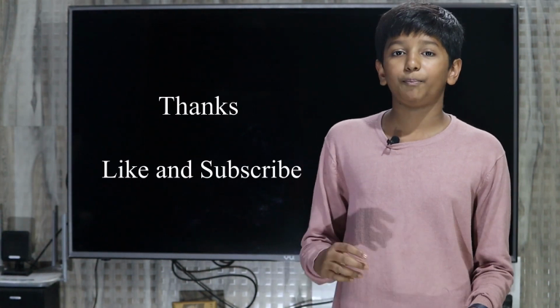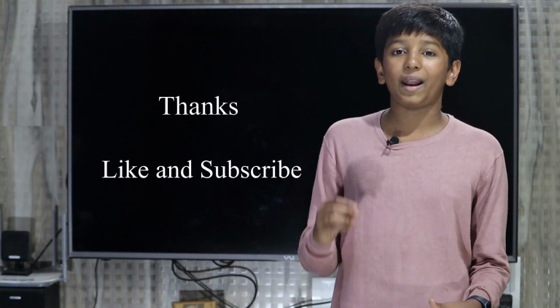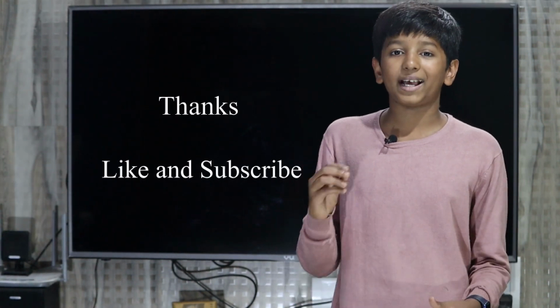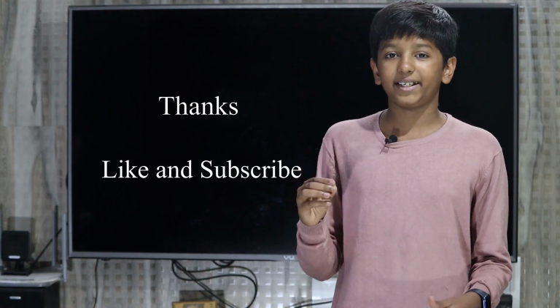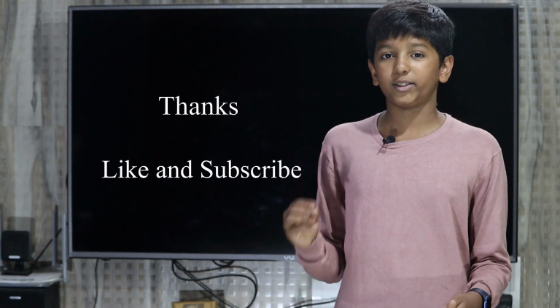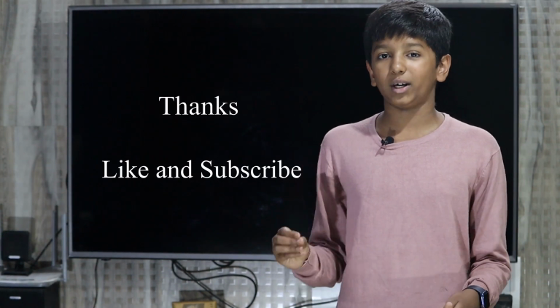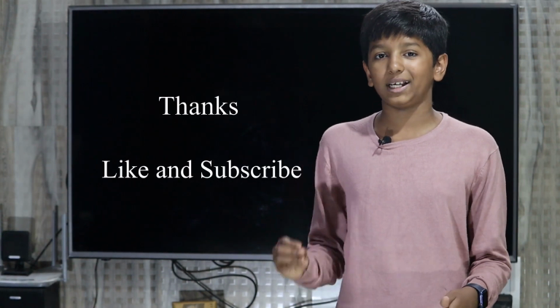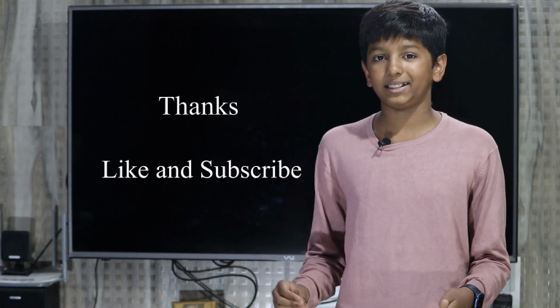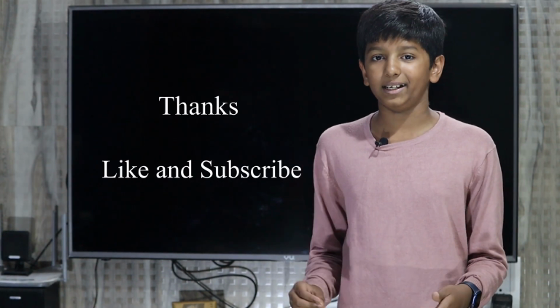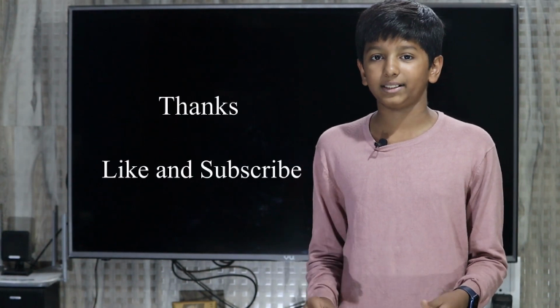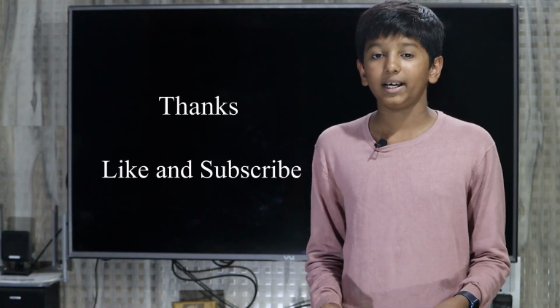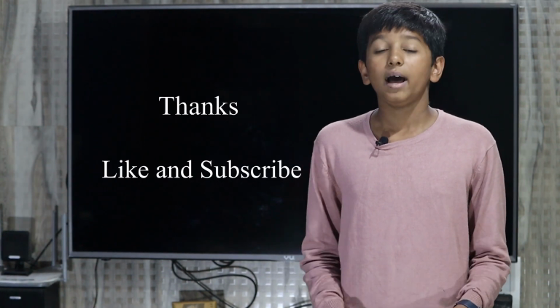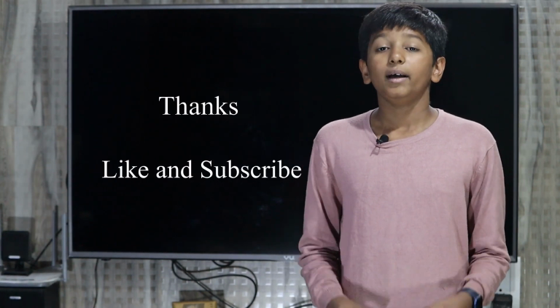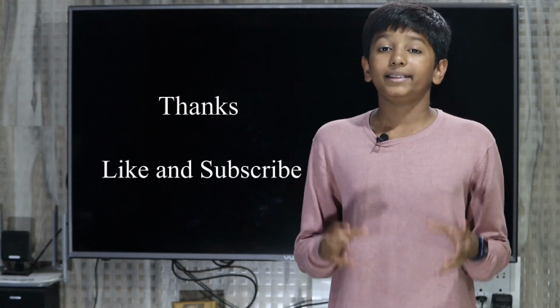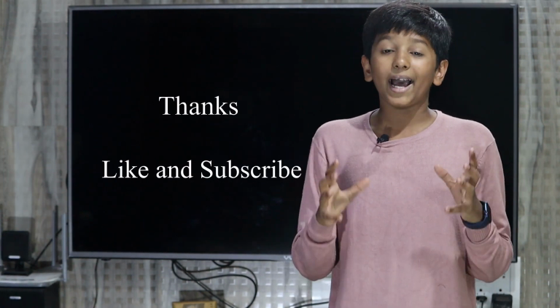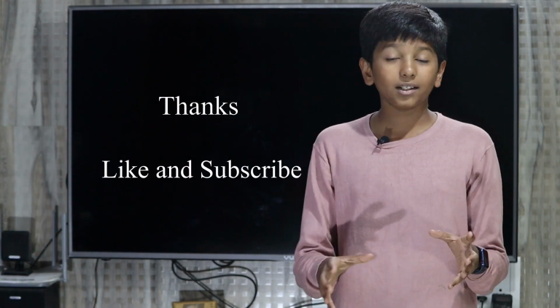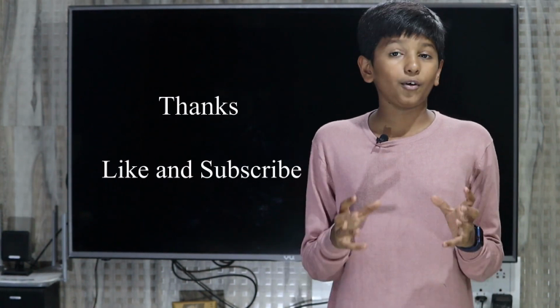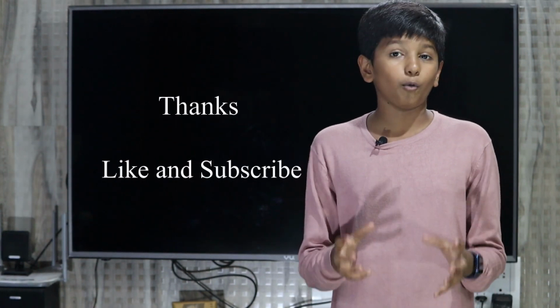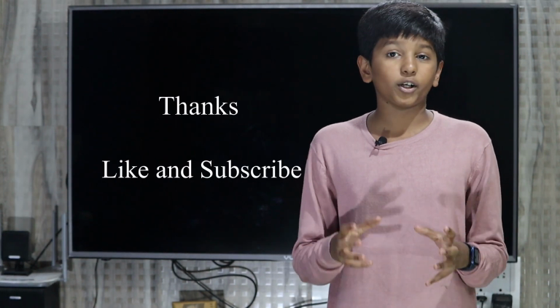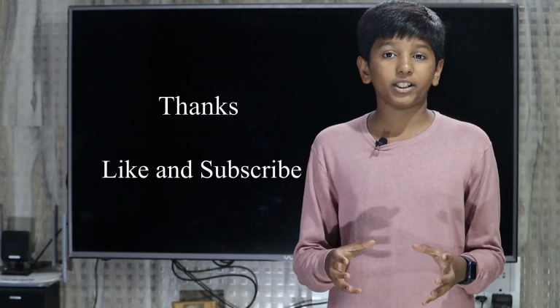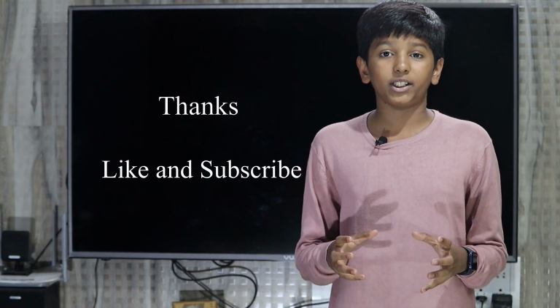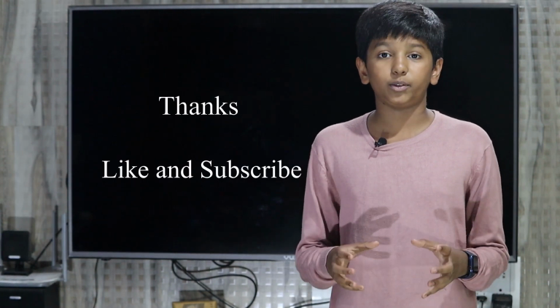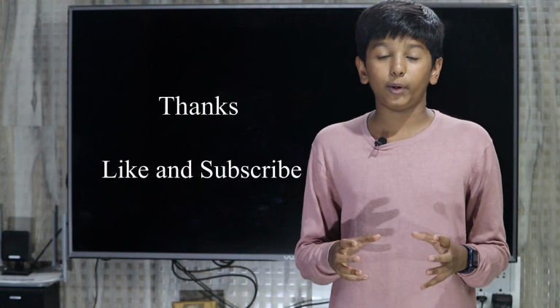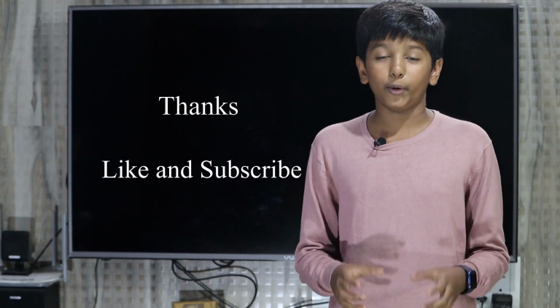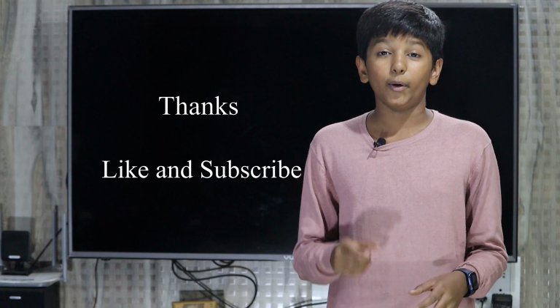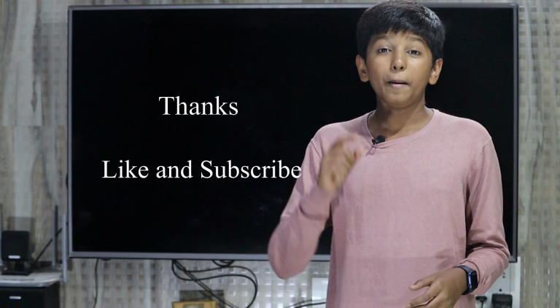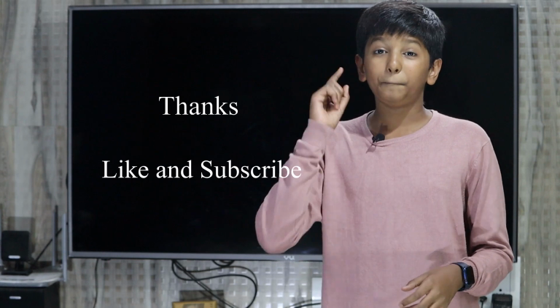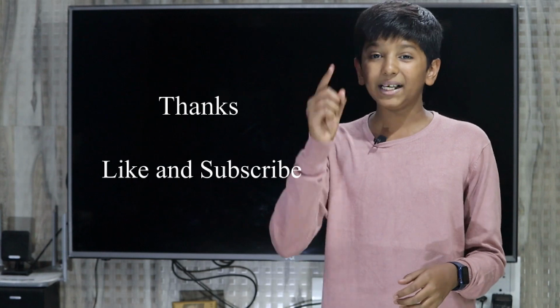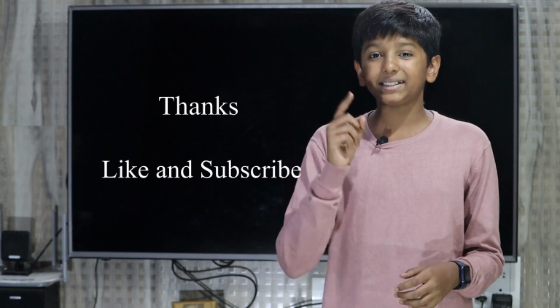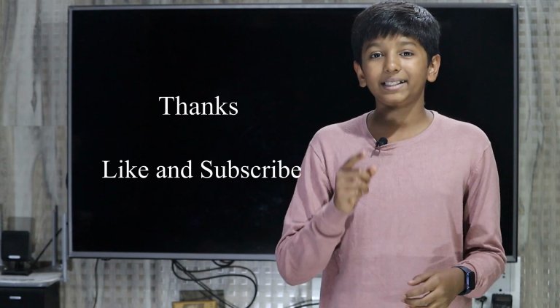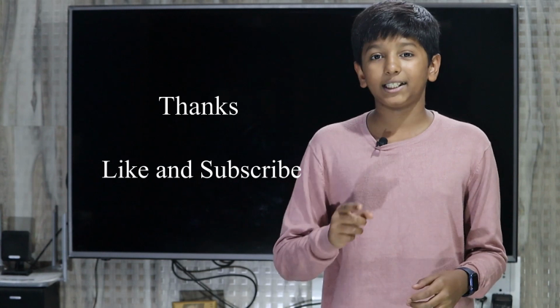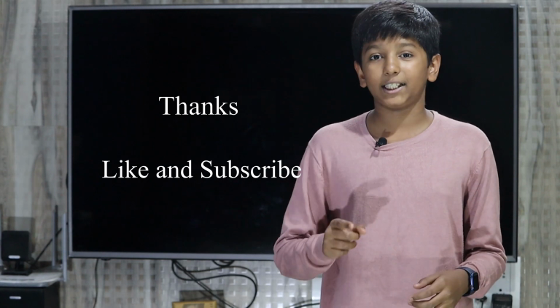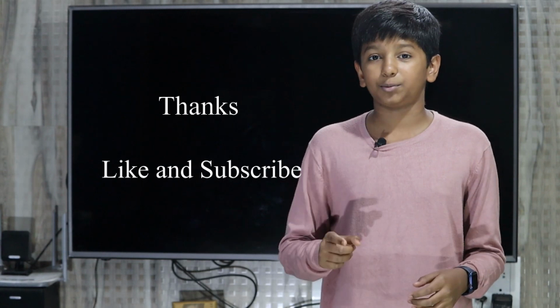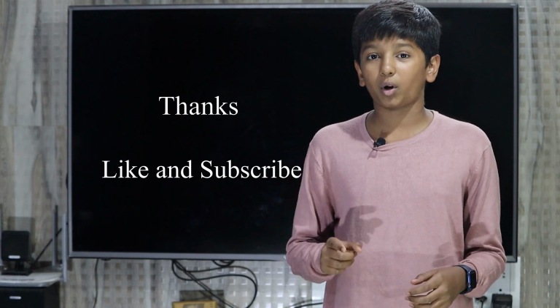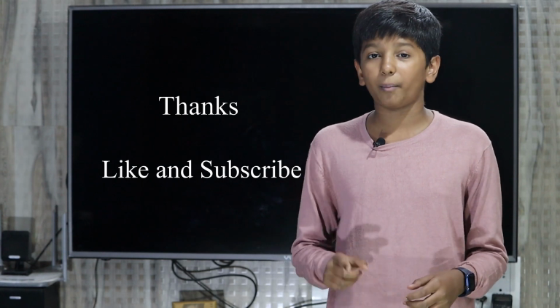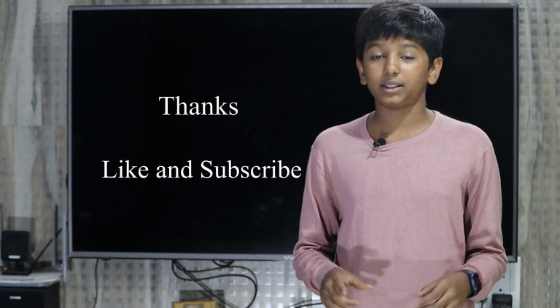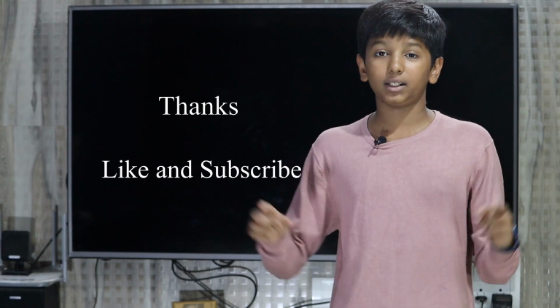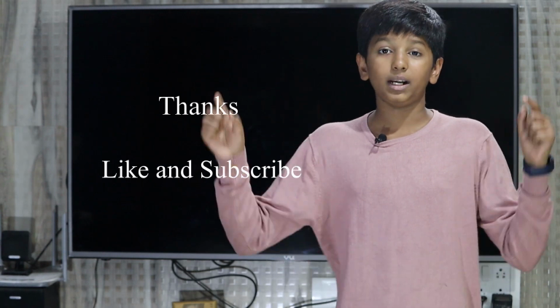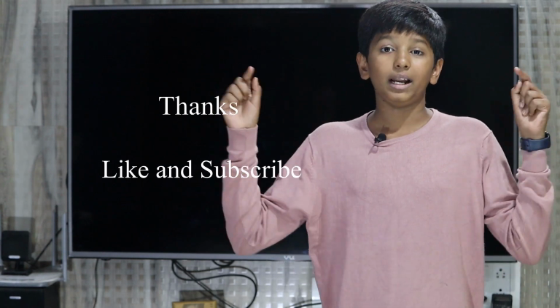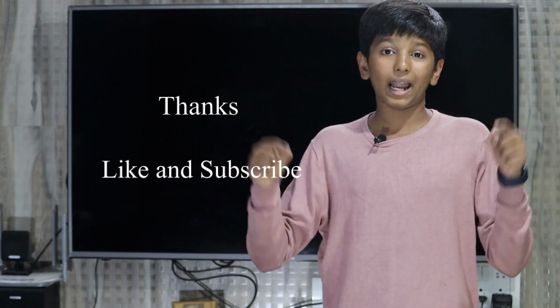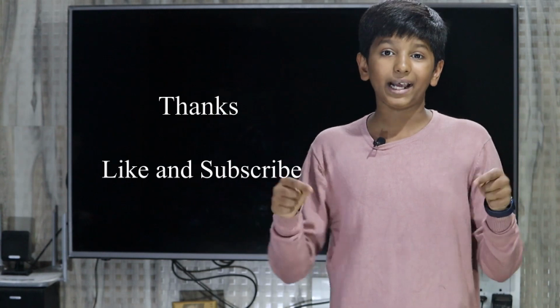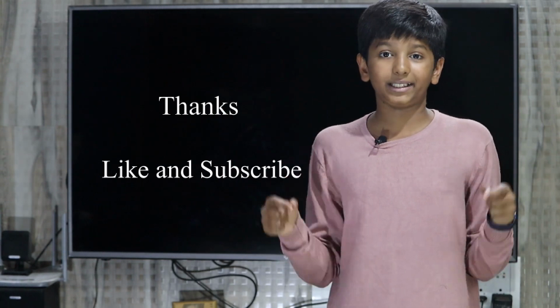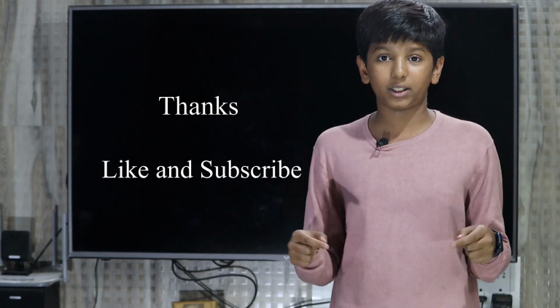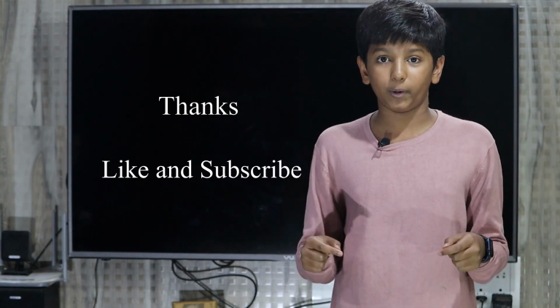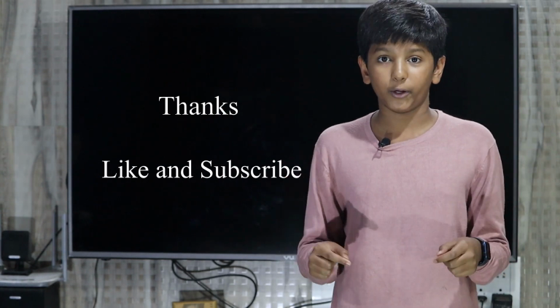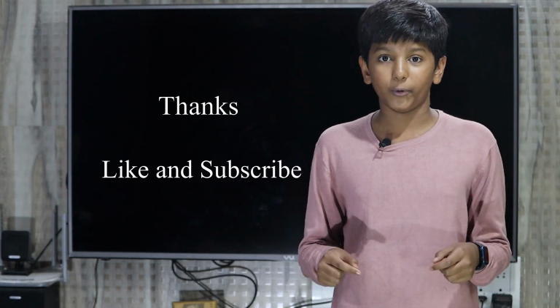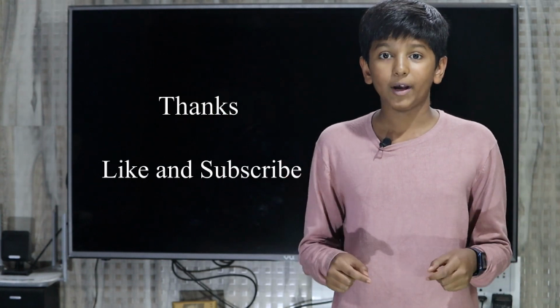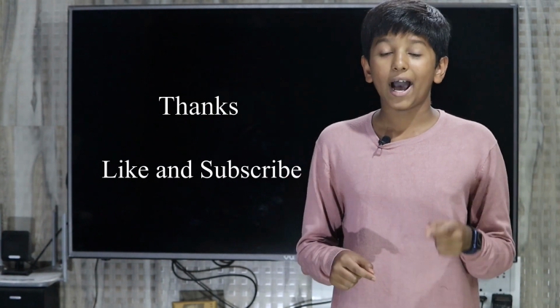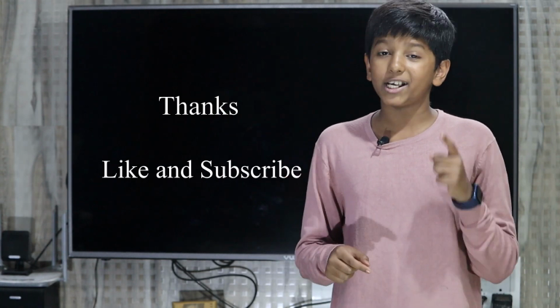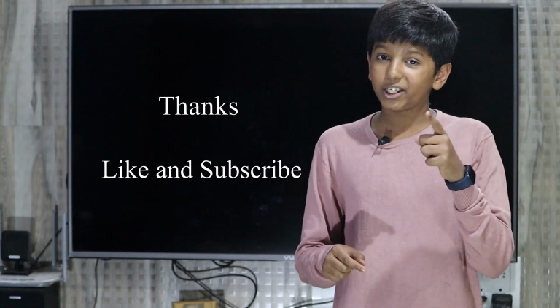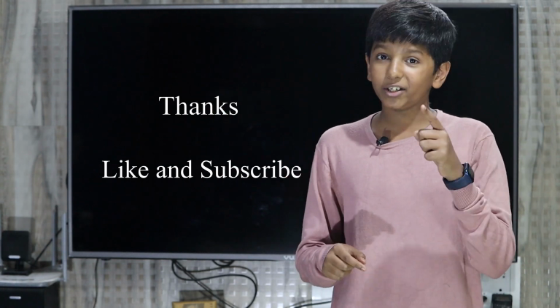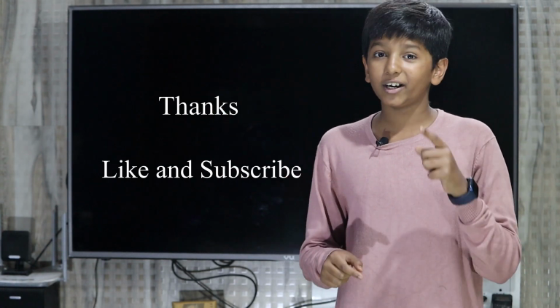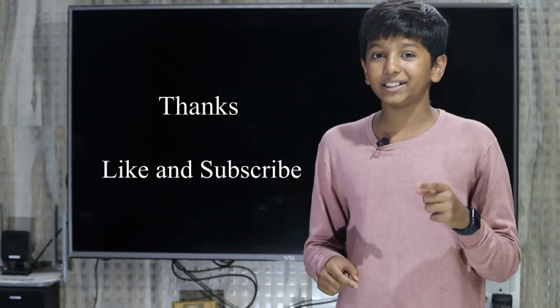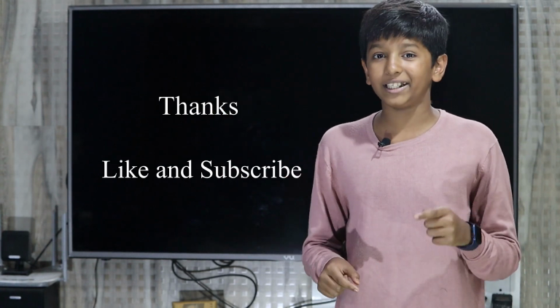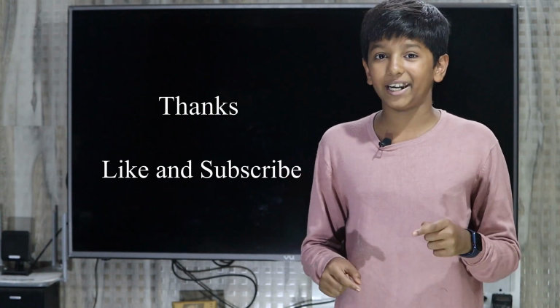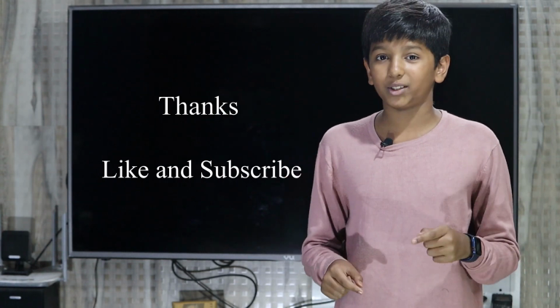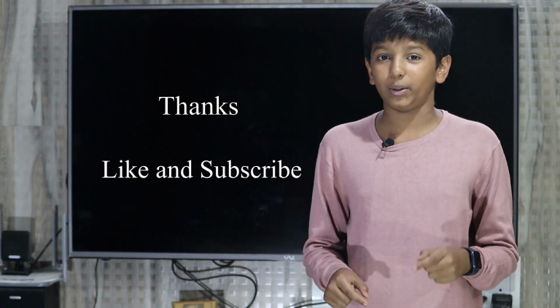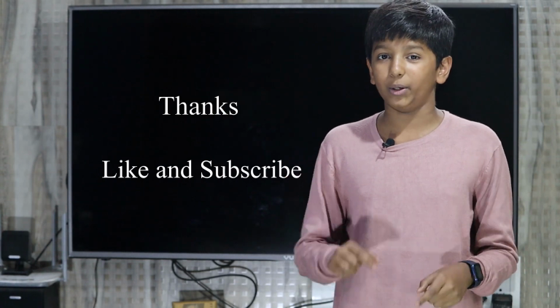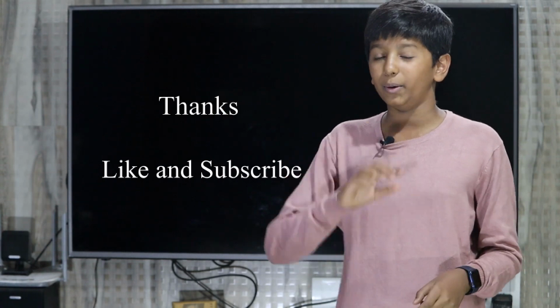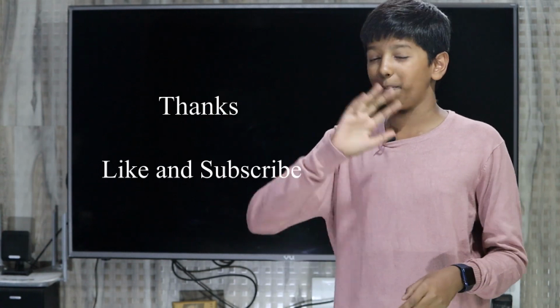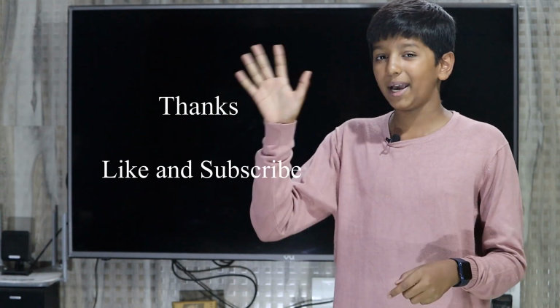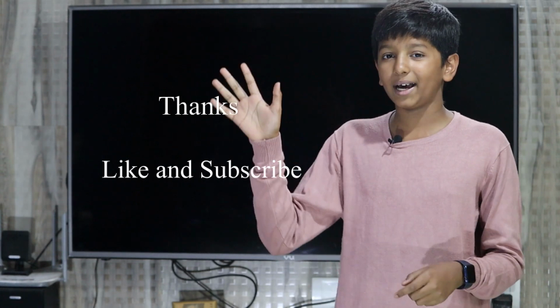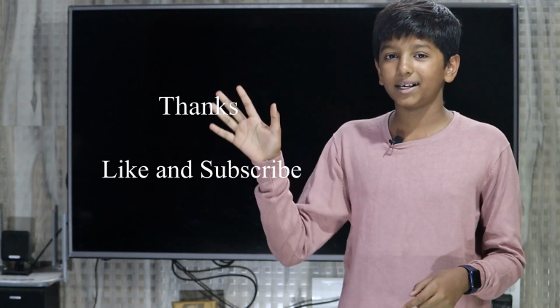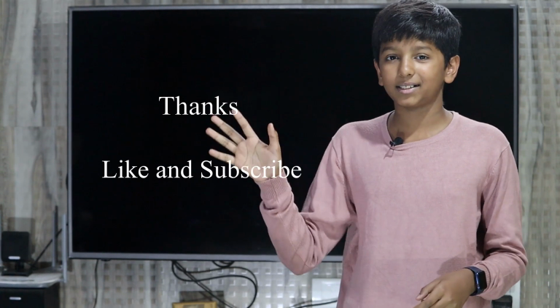So now we know what plastic solar cells are. Thanks for watching this video. Please hit that subscribe button and like this video. I'll see you guys in the next video. Bye!